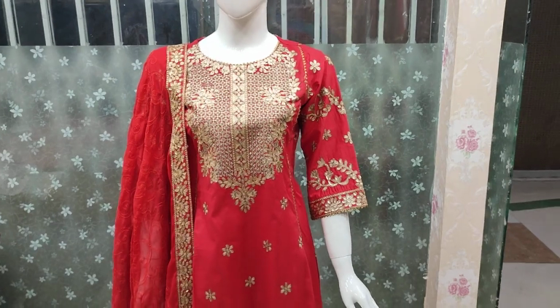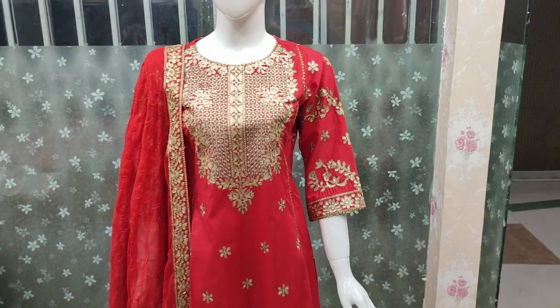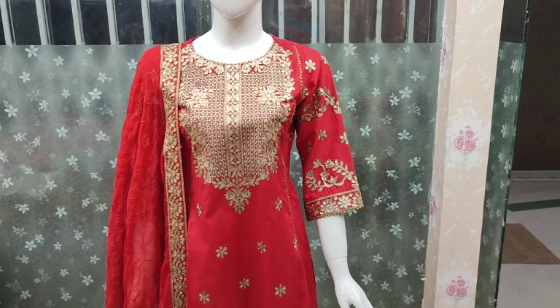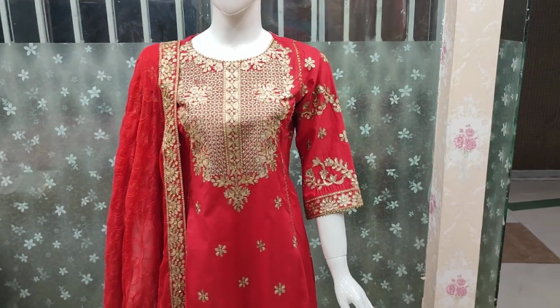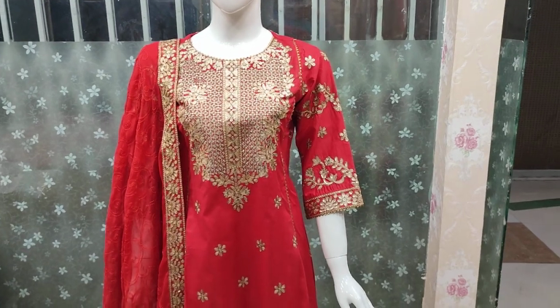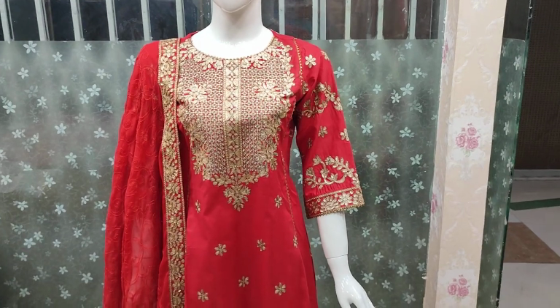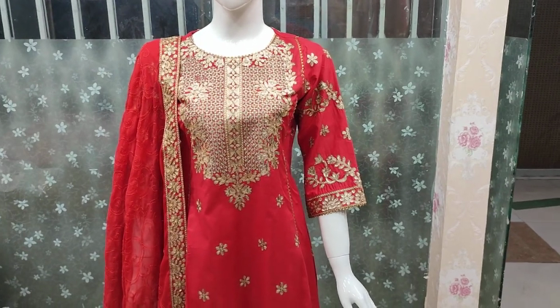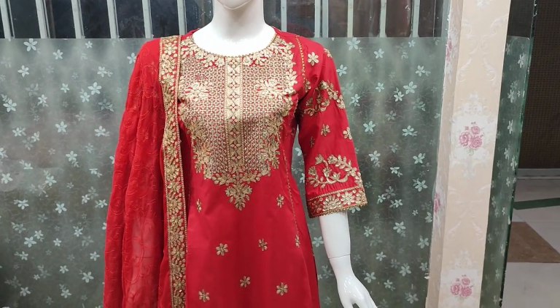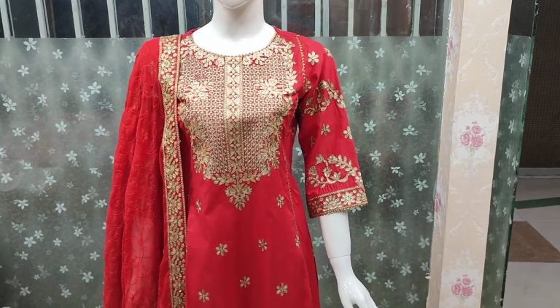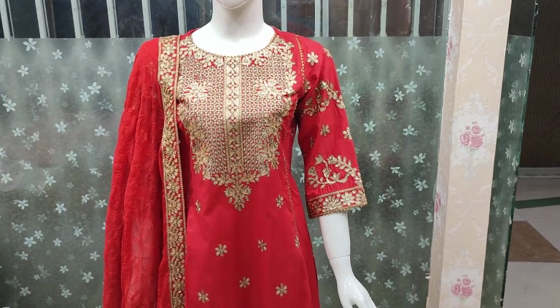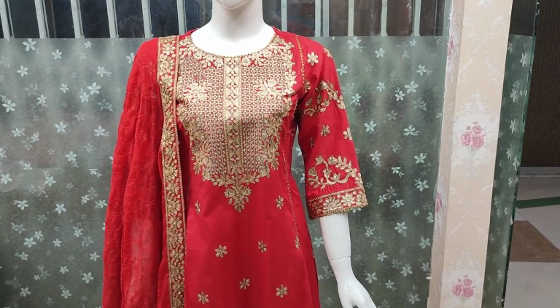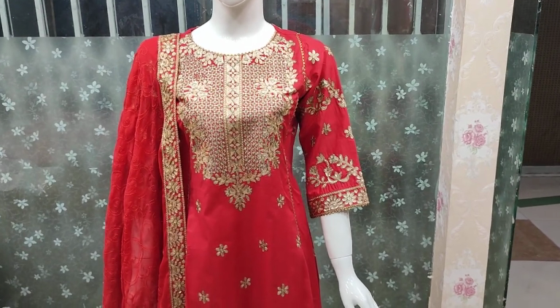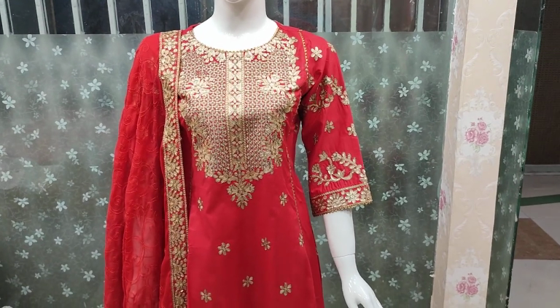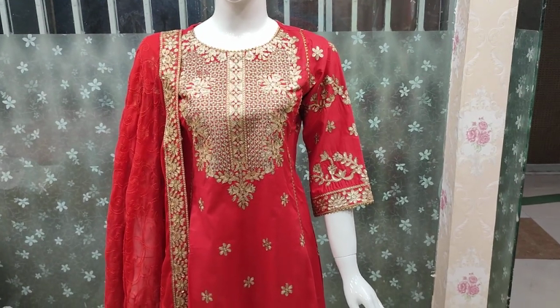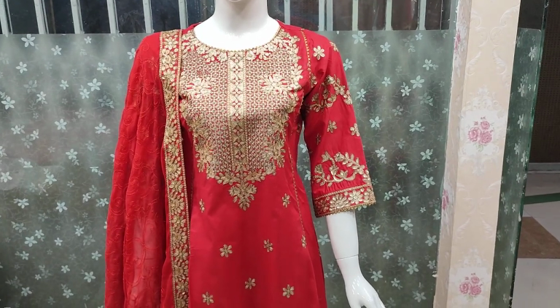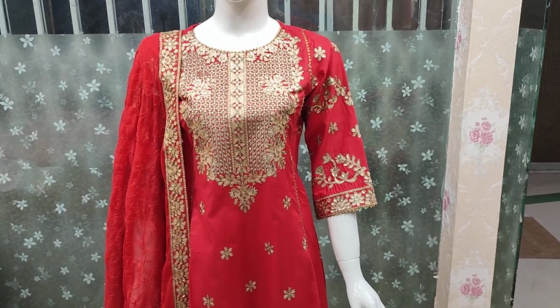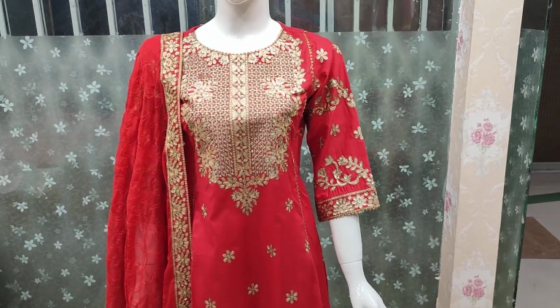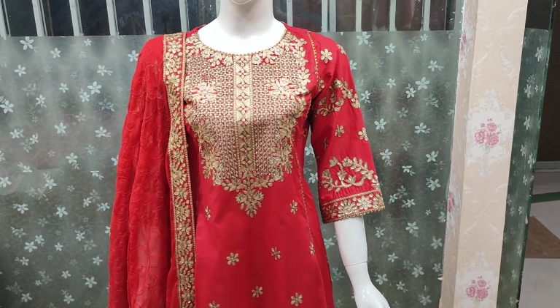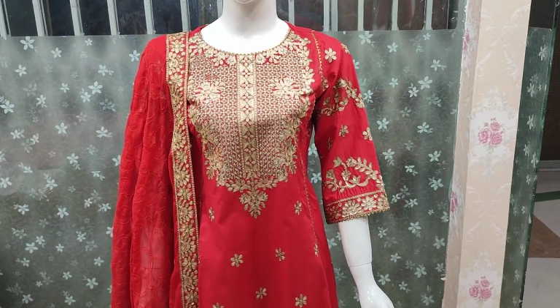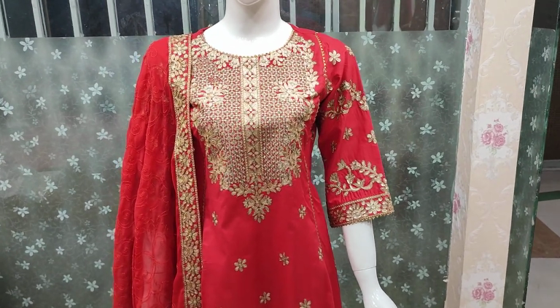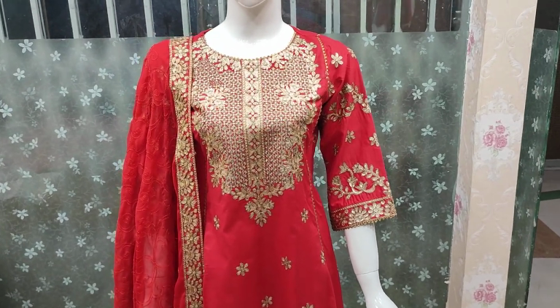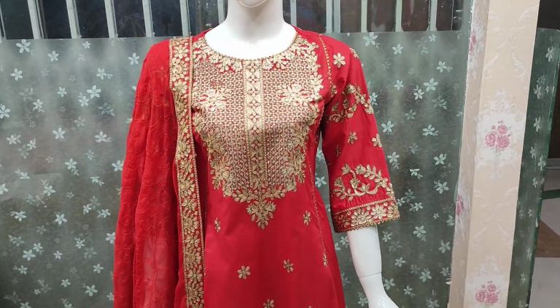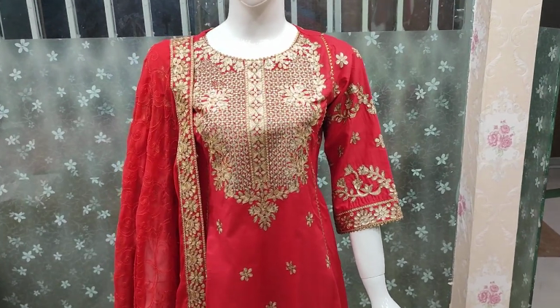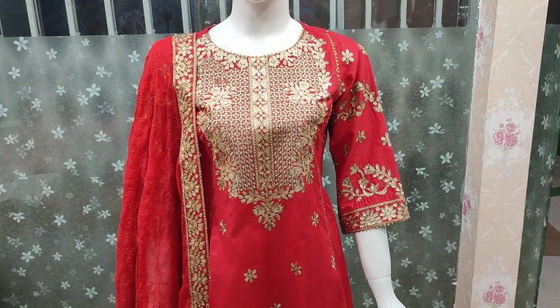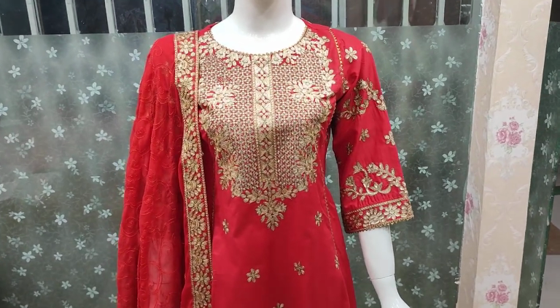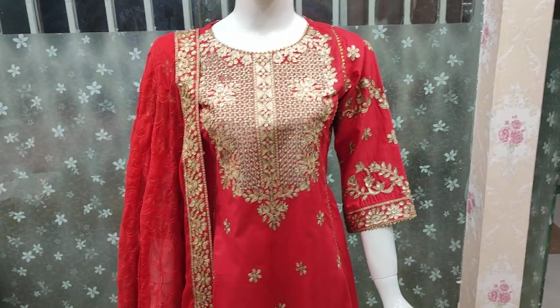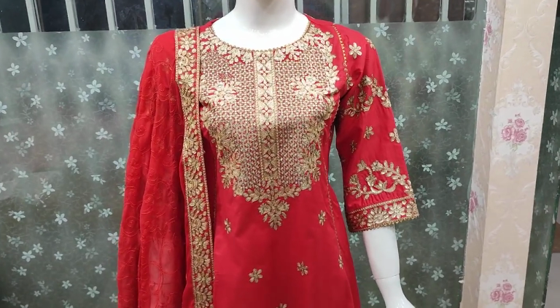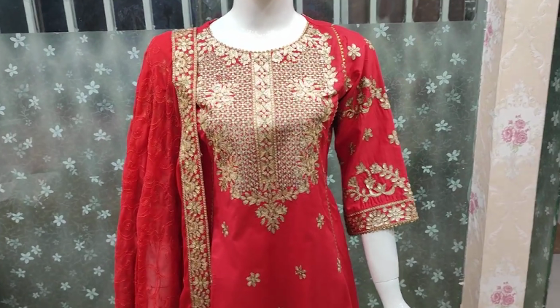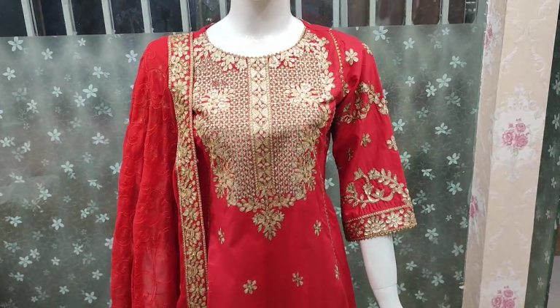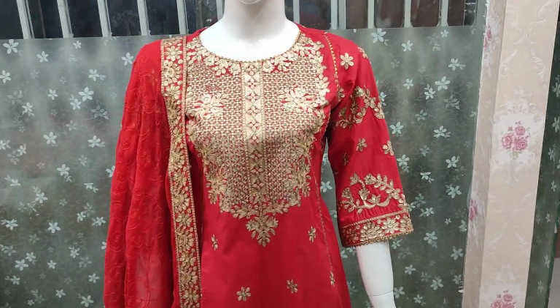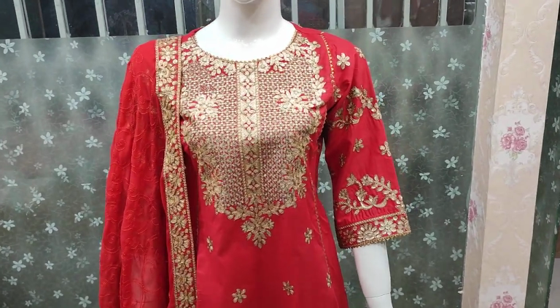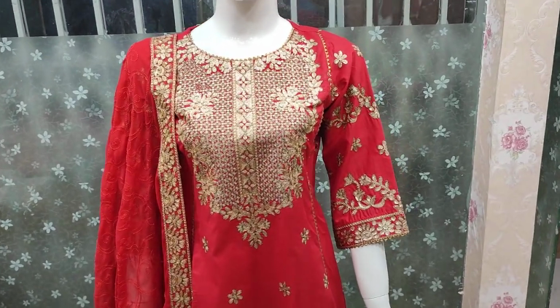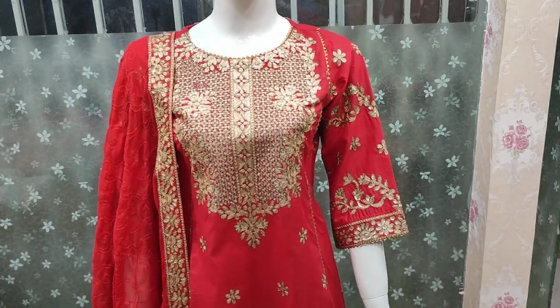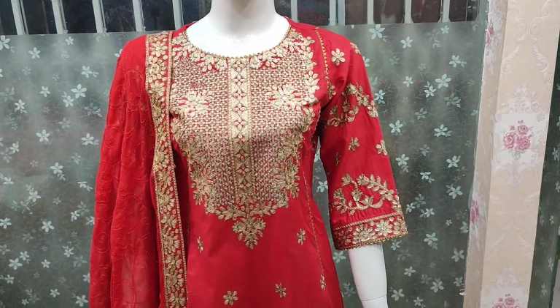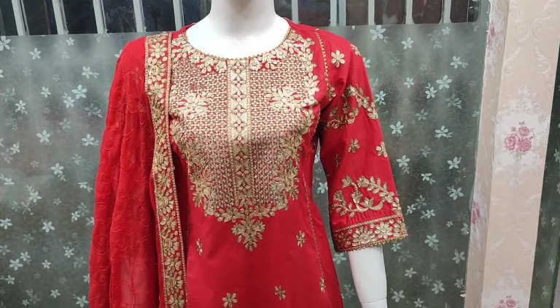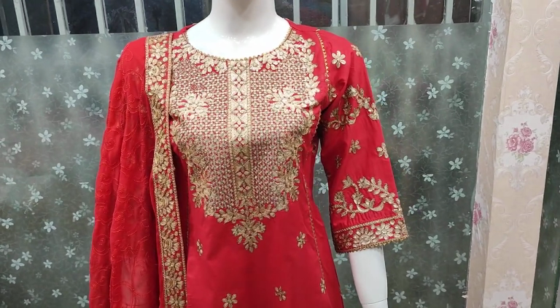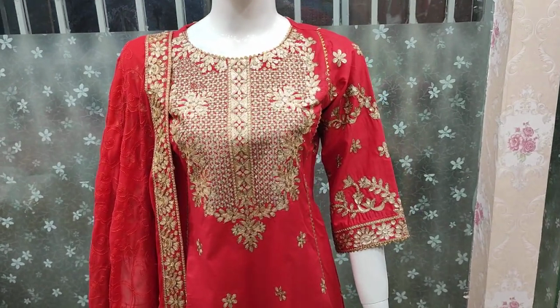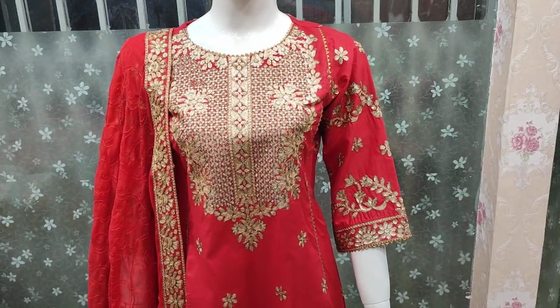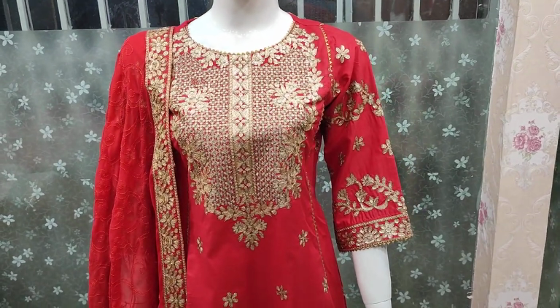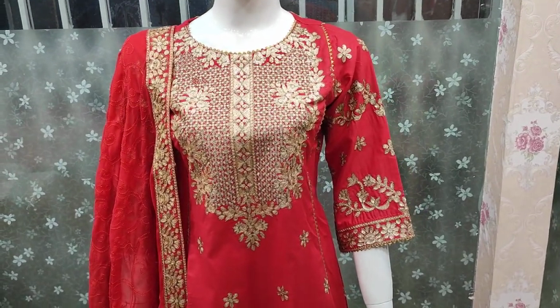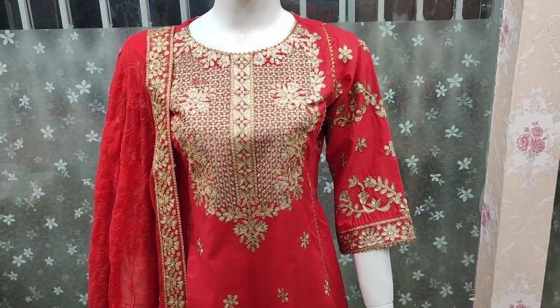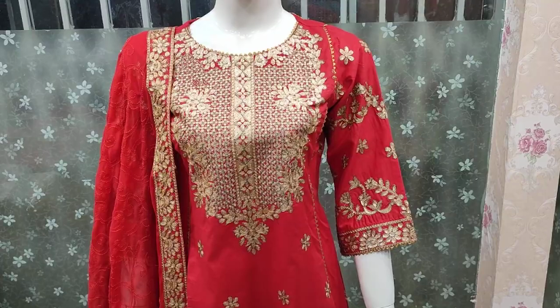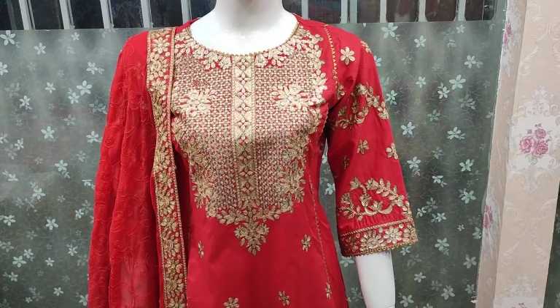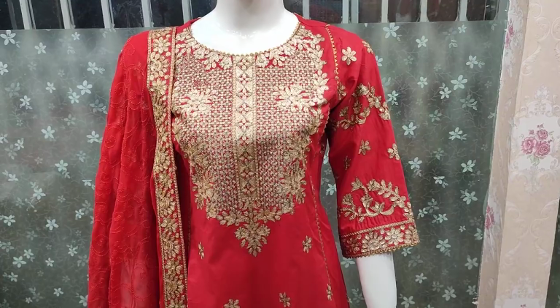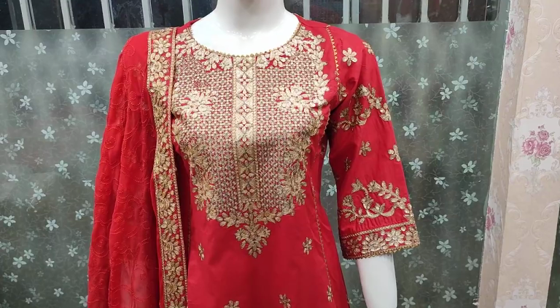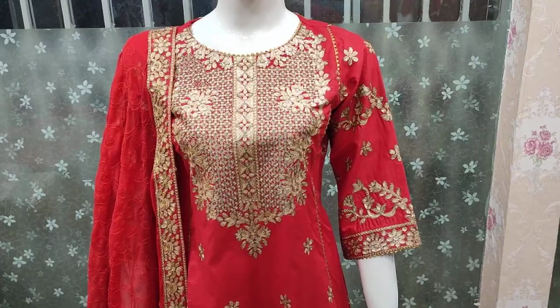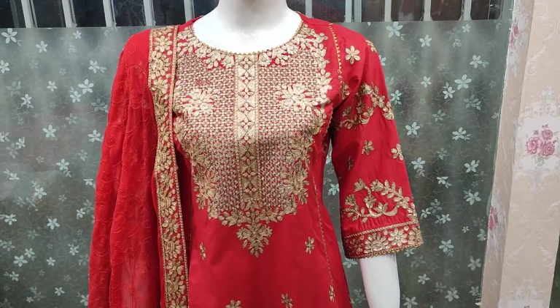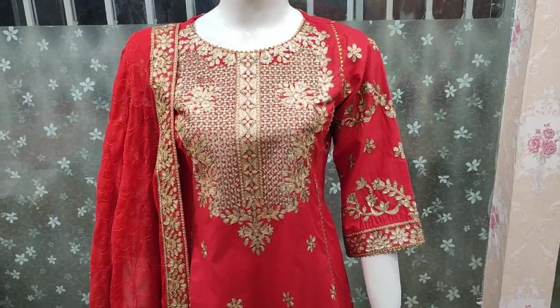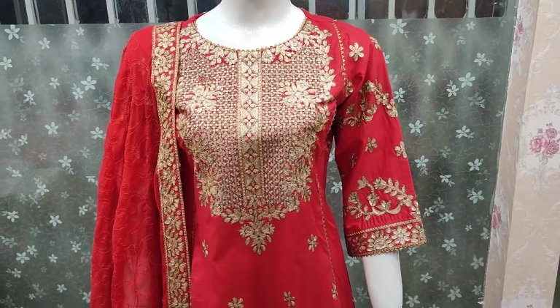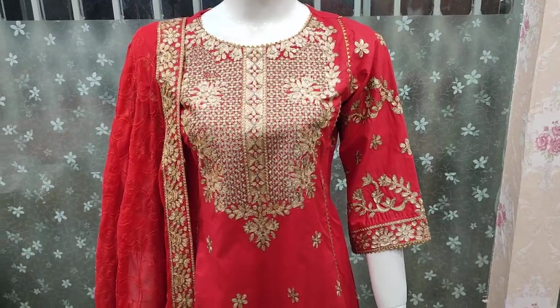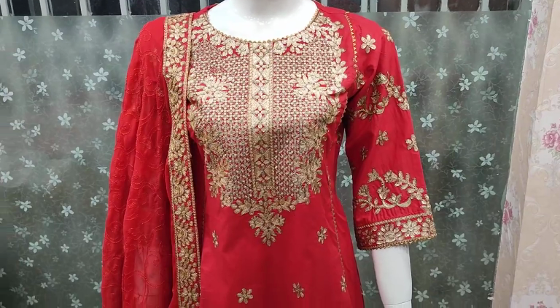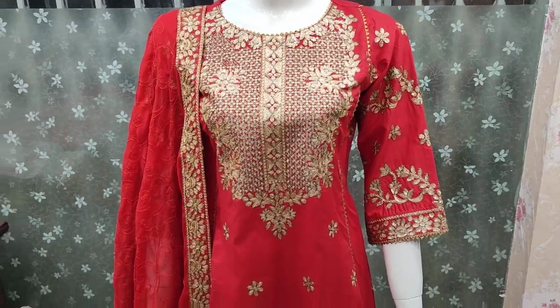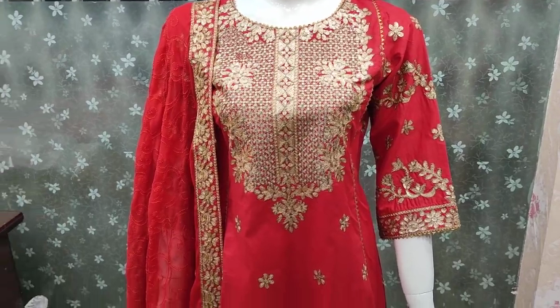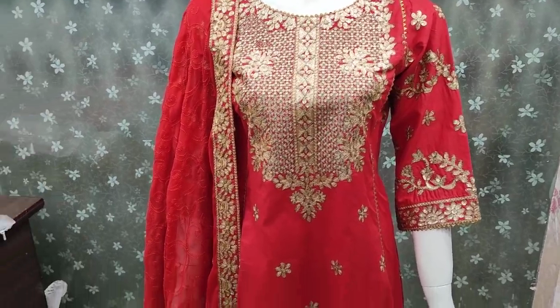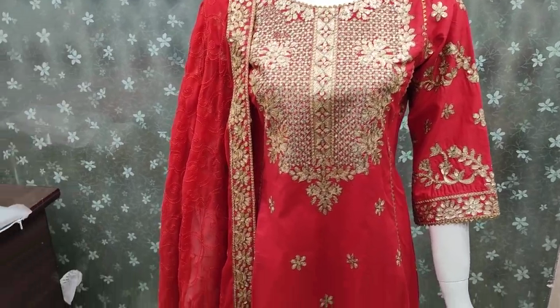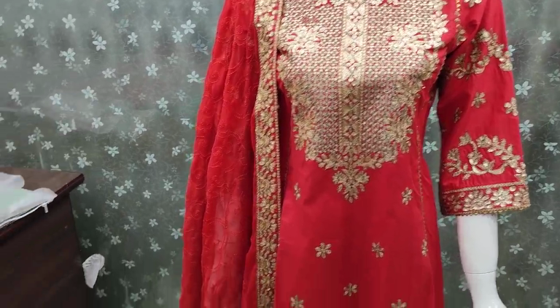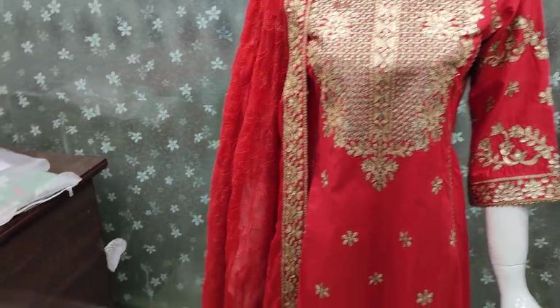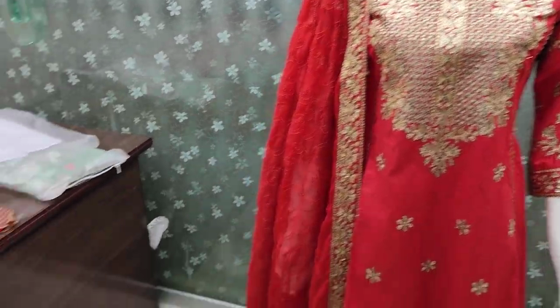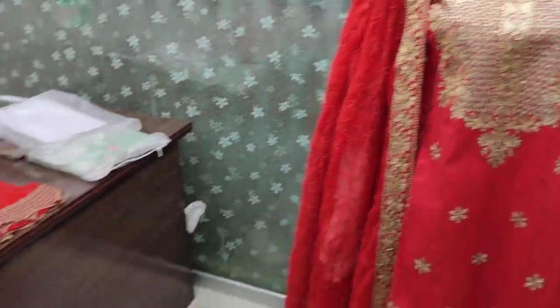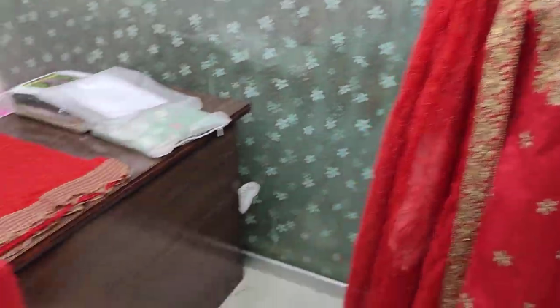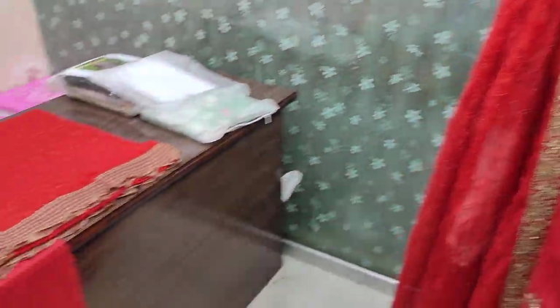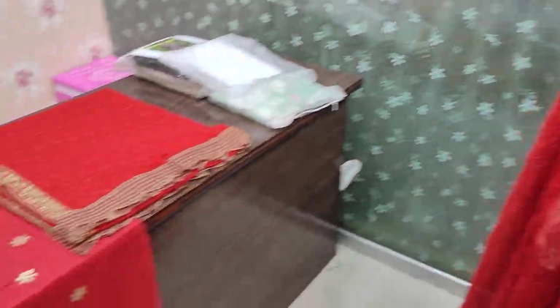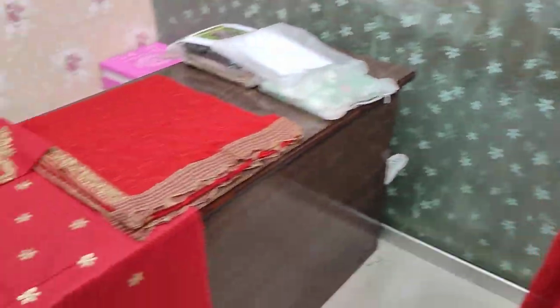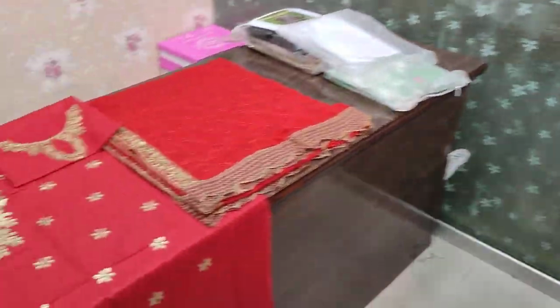Assalamu alaikum everyone, Abdul Qadir here. This is a fancy design for the cotton fabric. I am giving you details on this design.